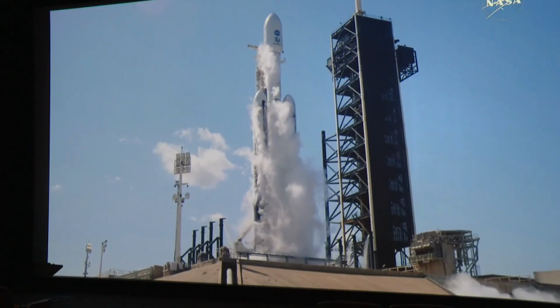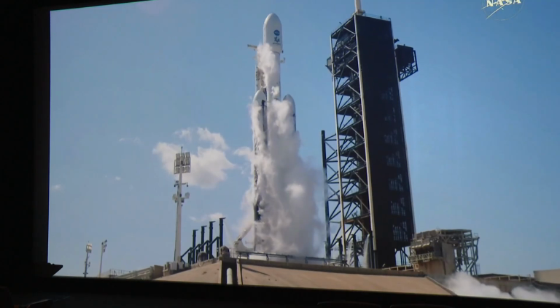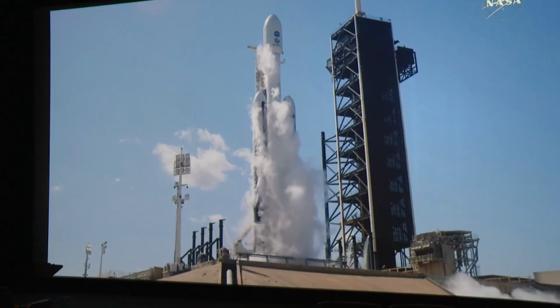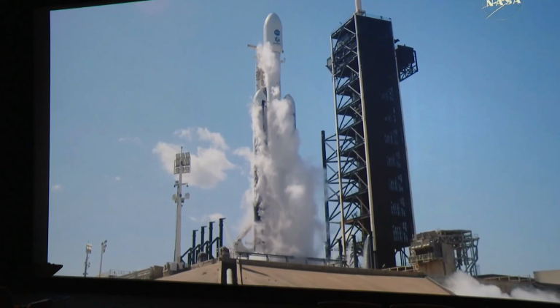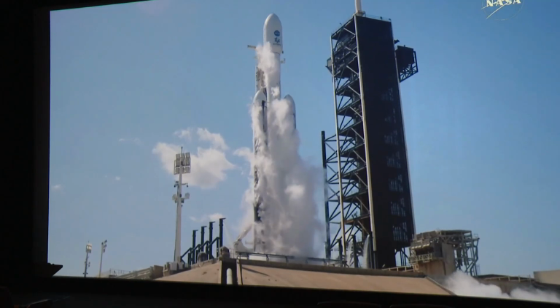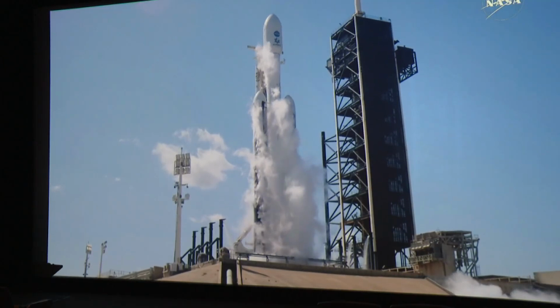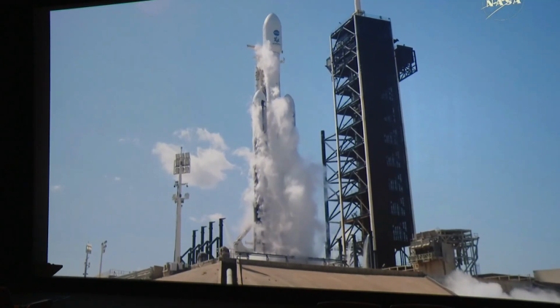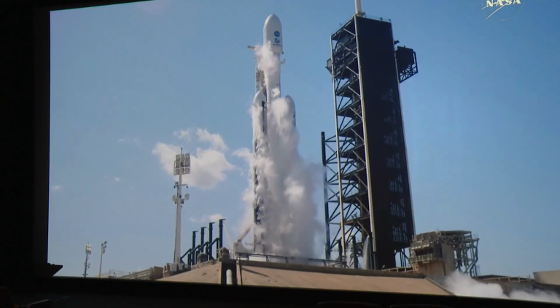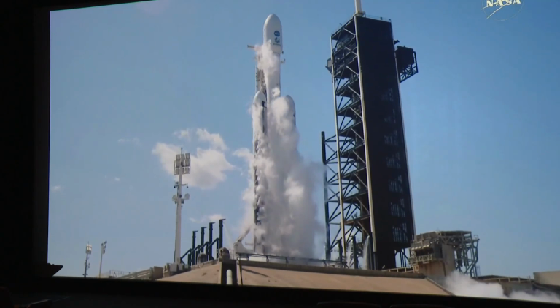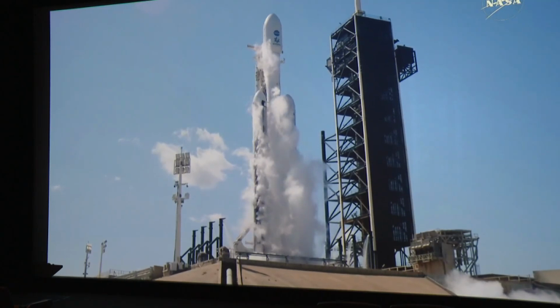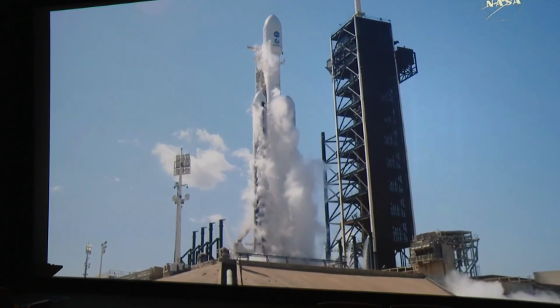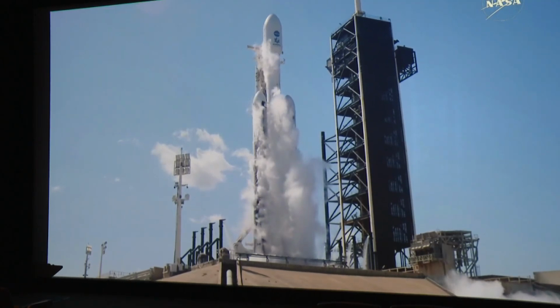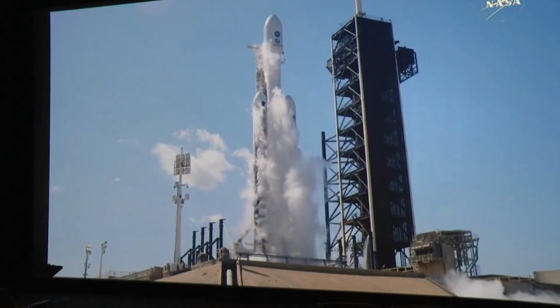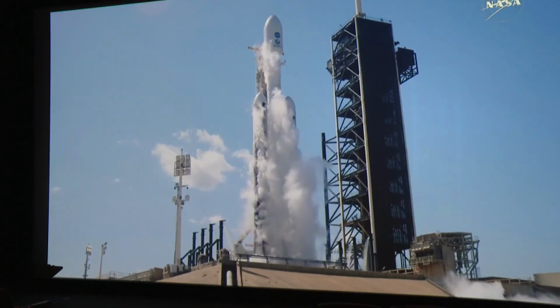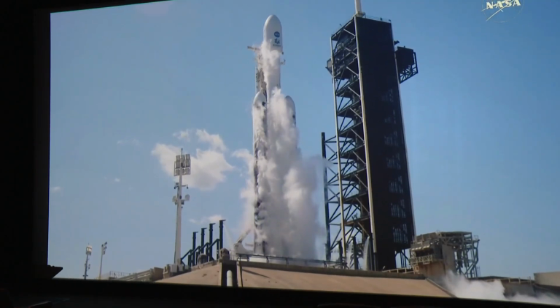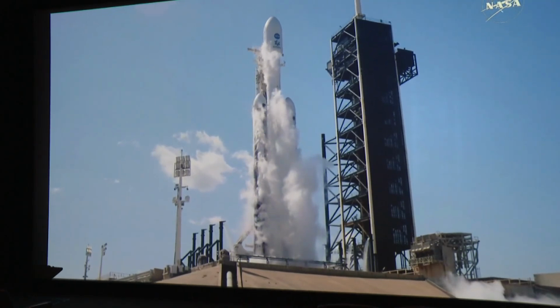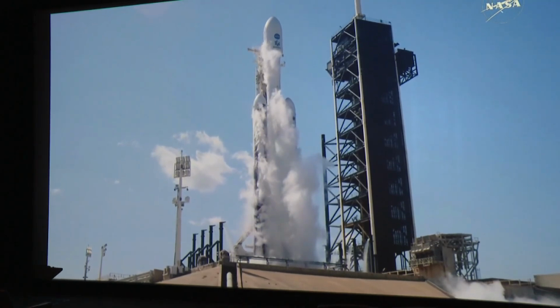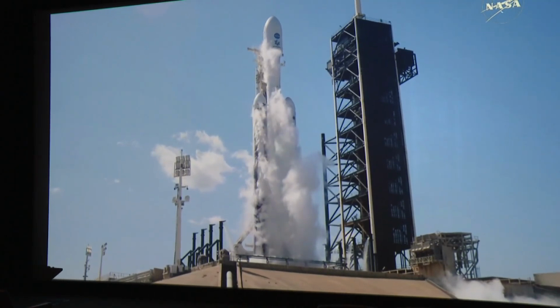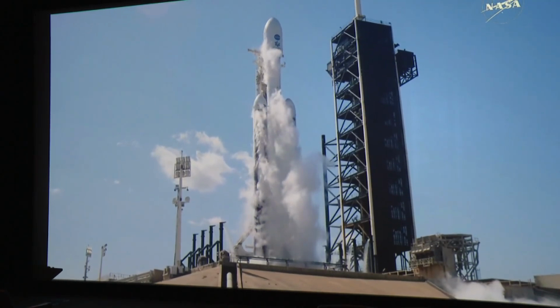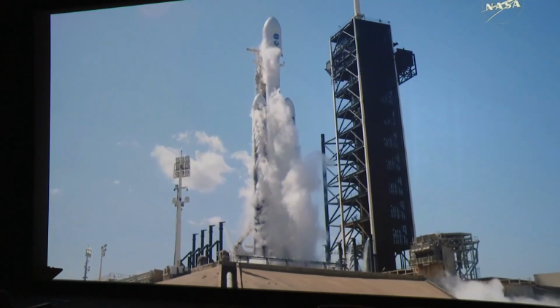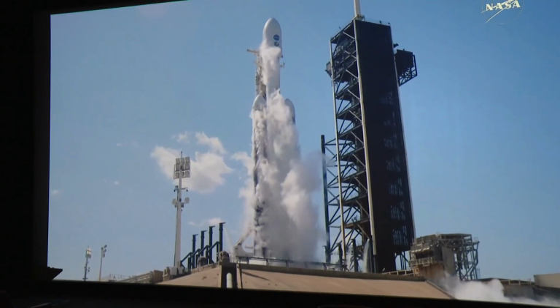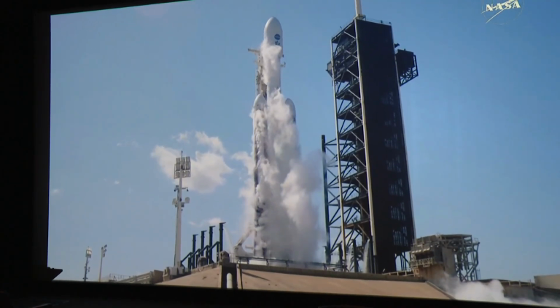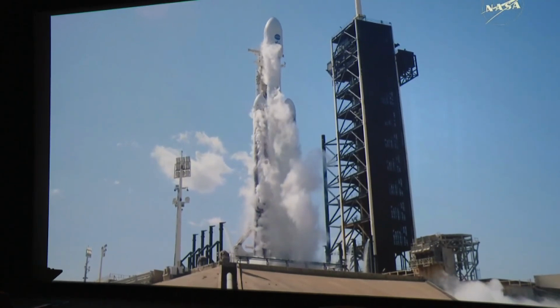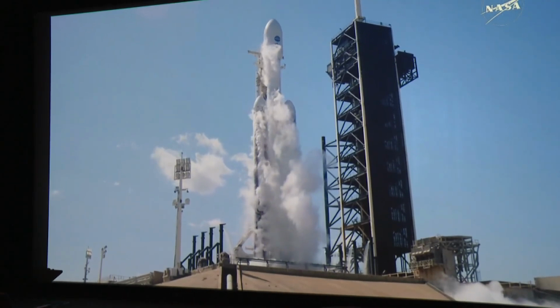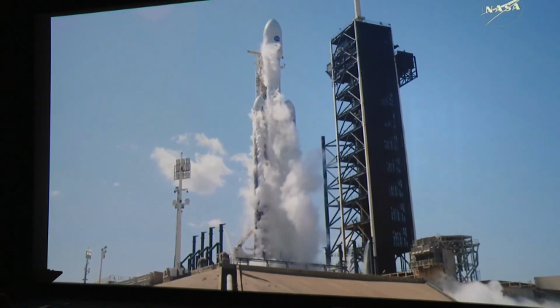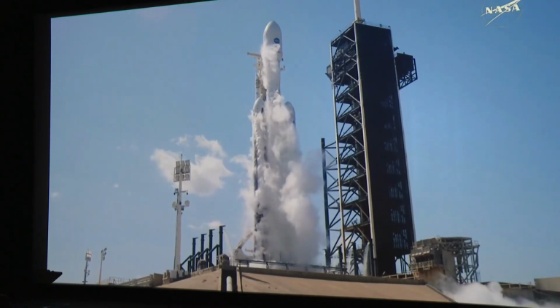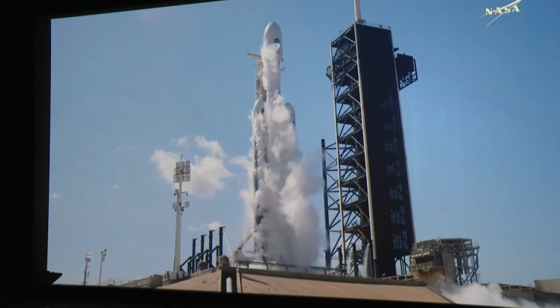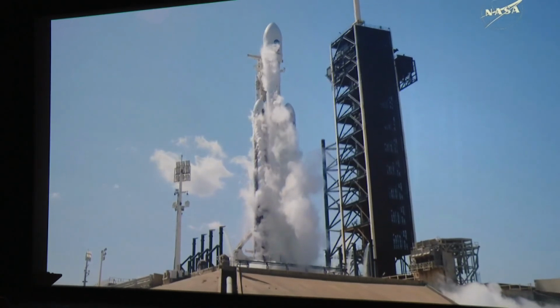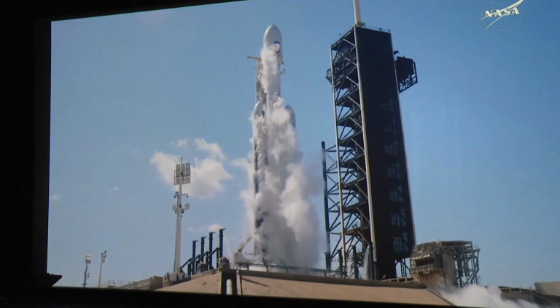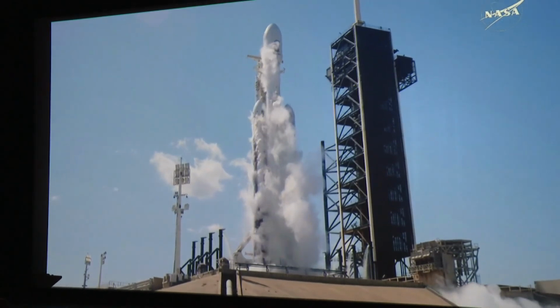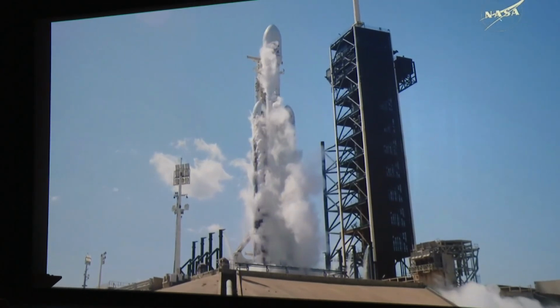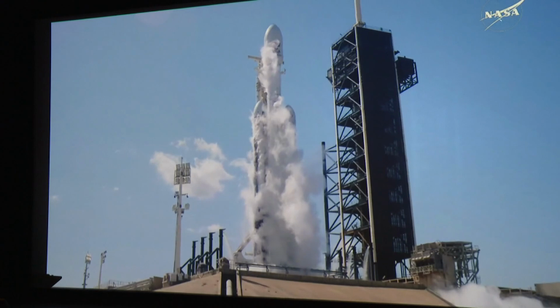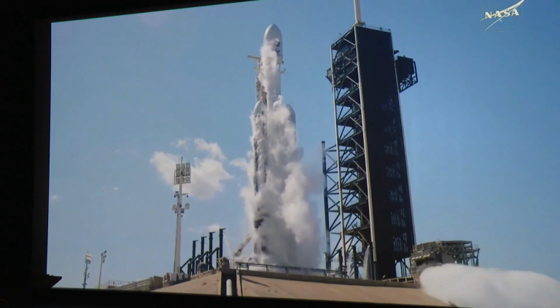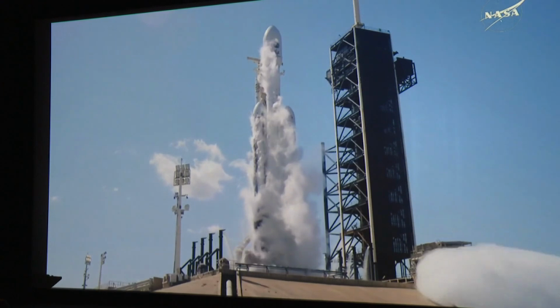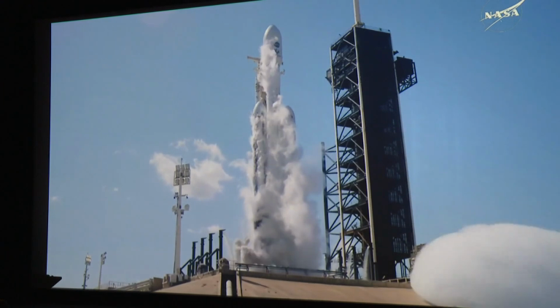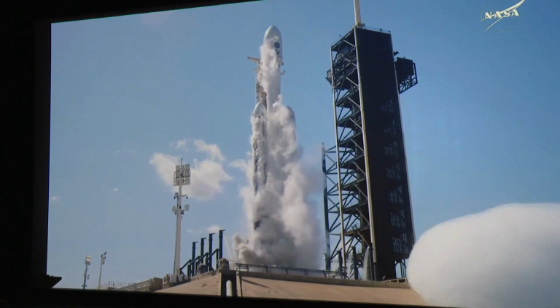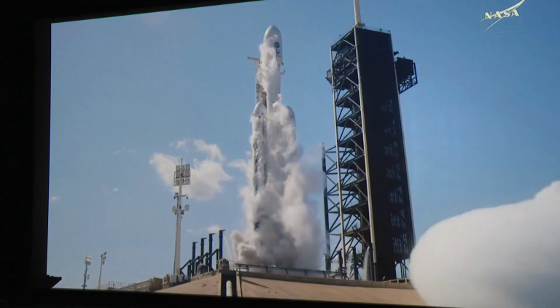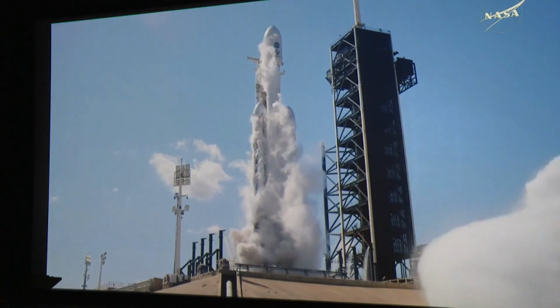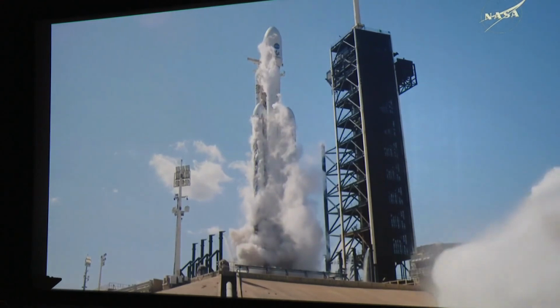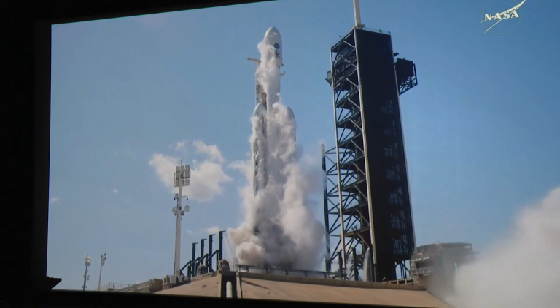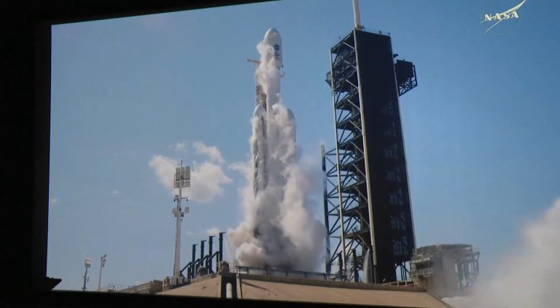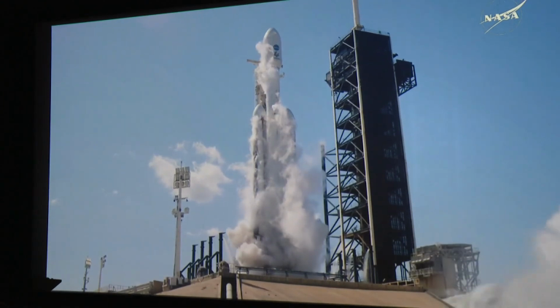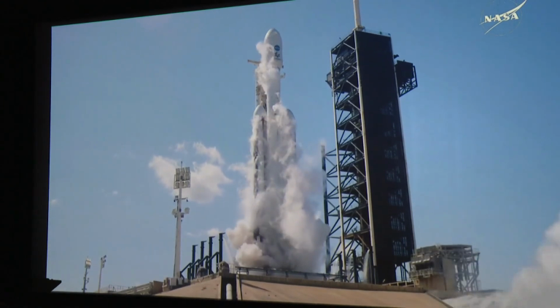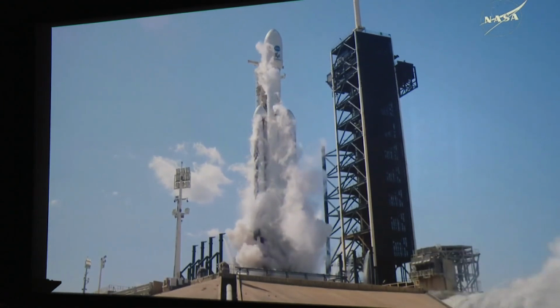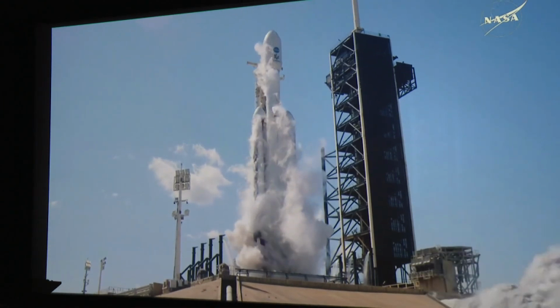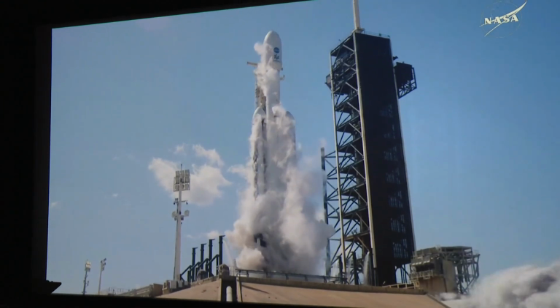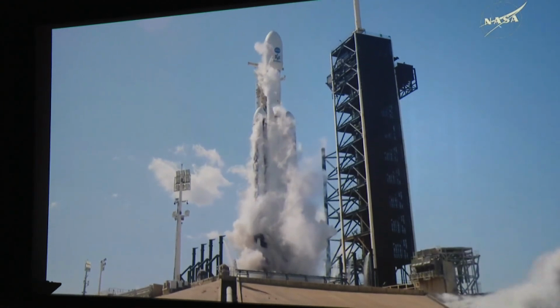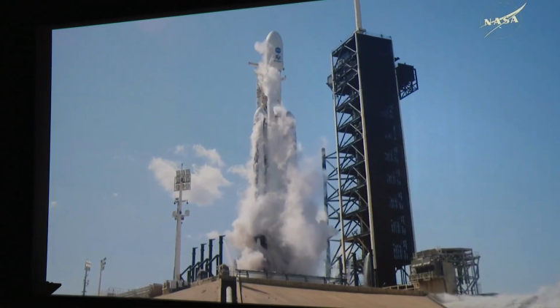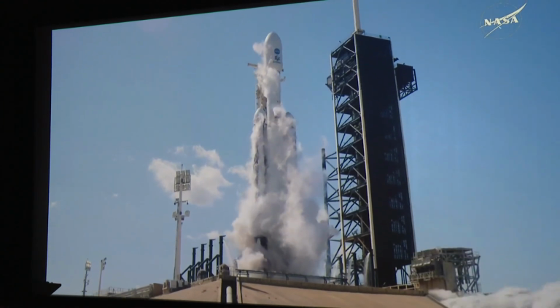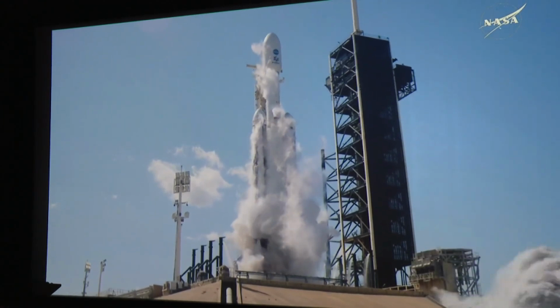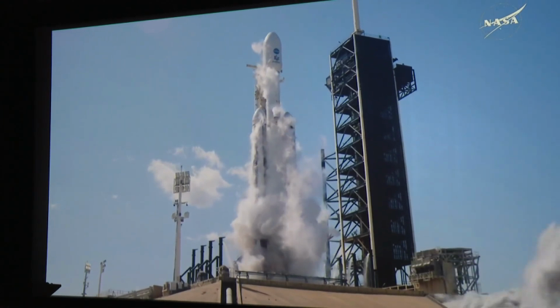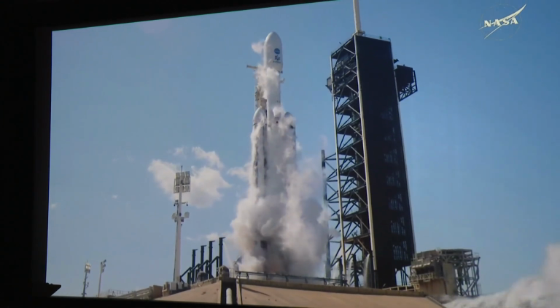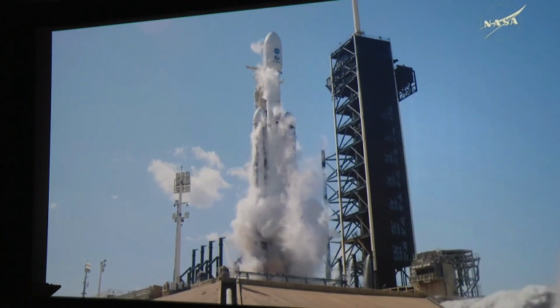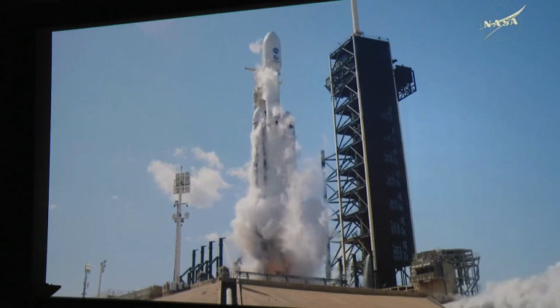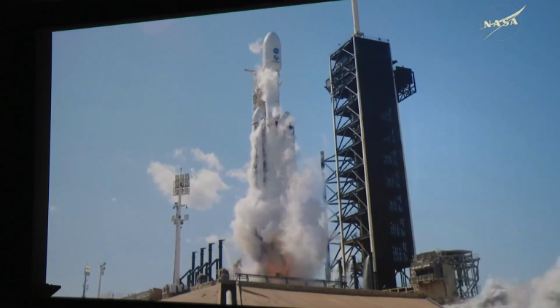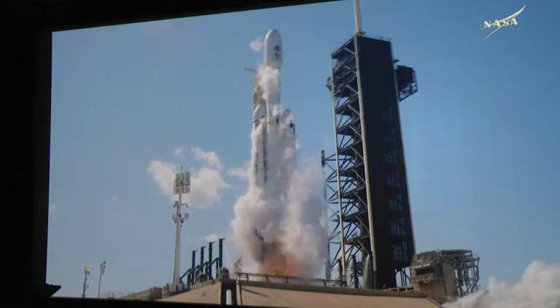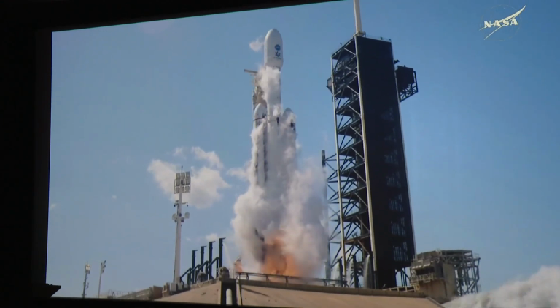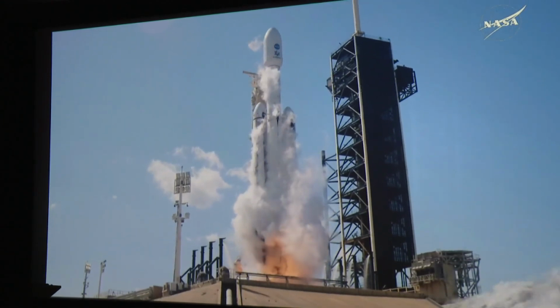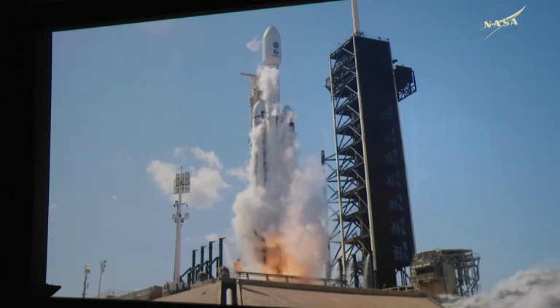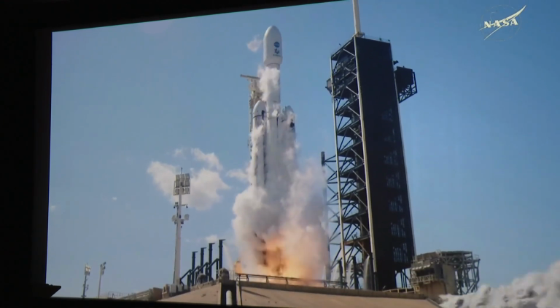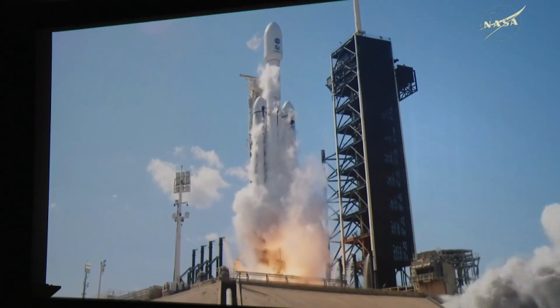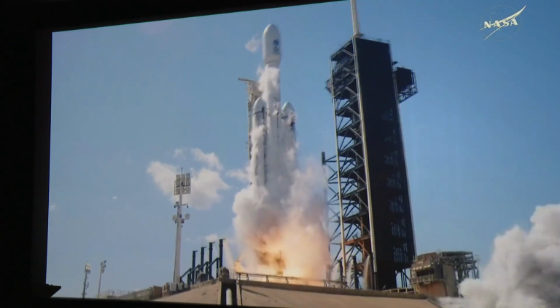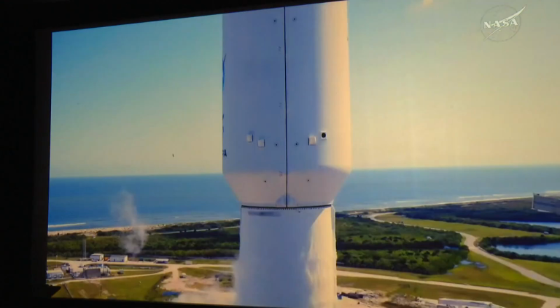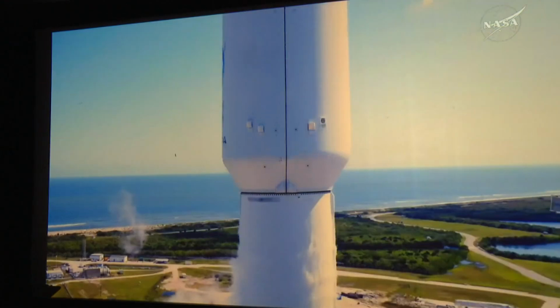Five, four, three, two, one. And liftoff.